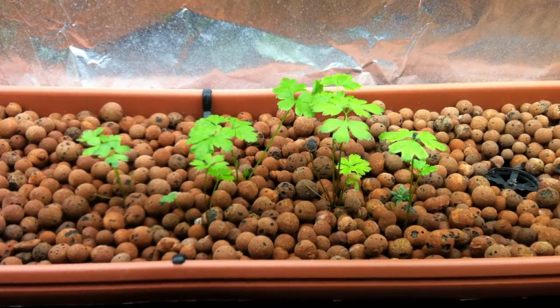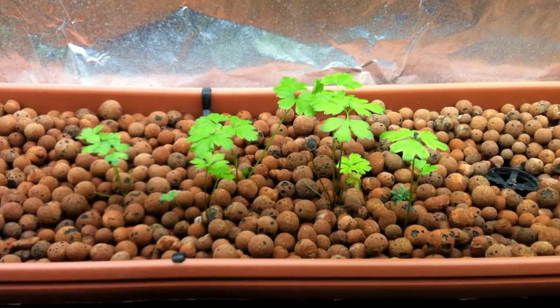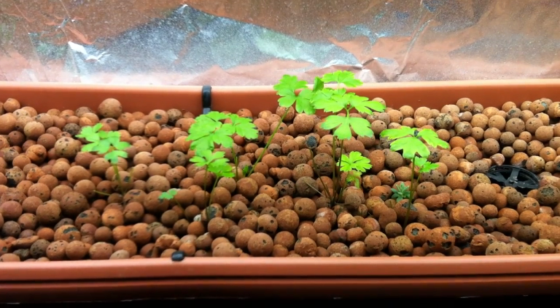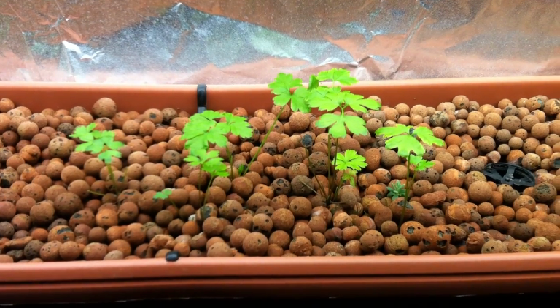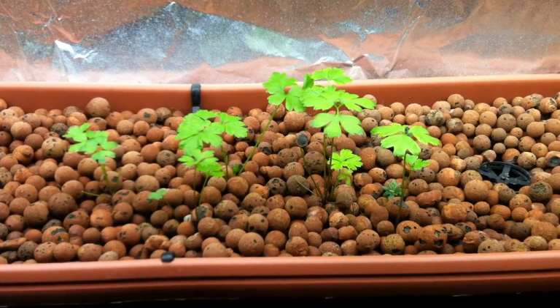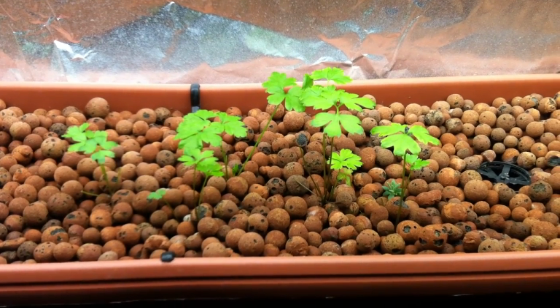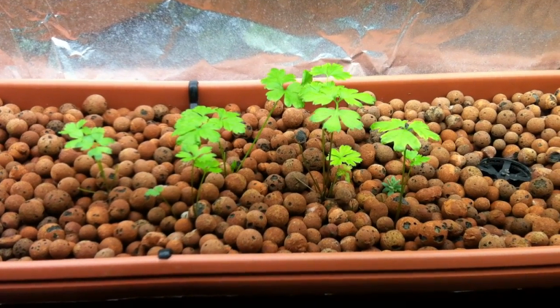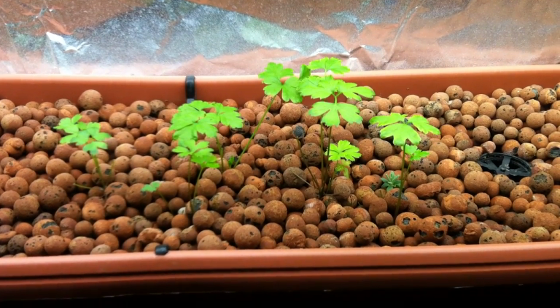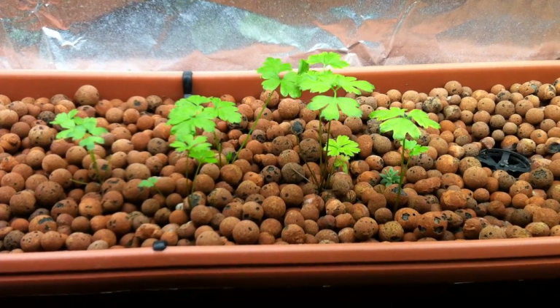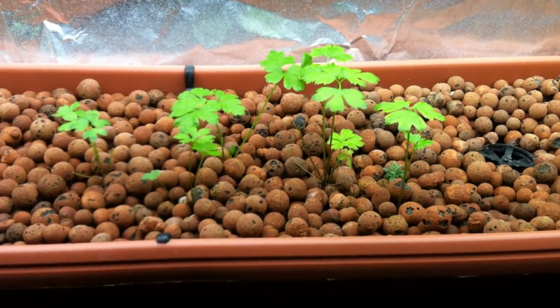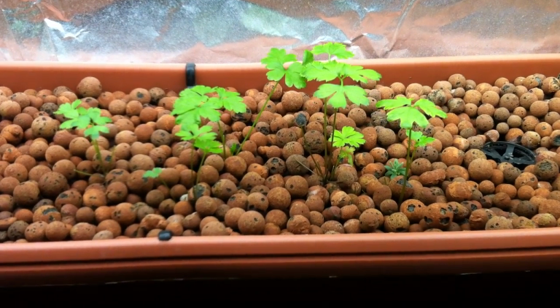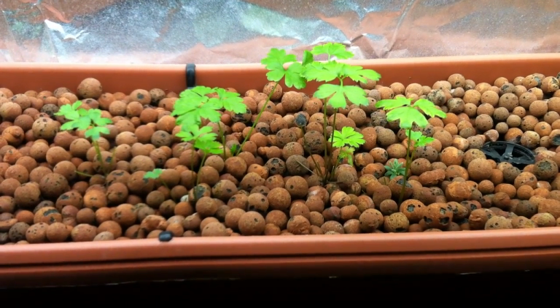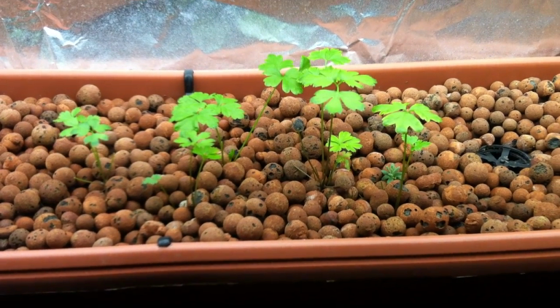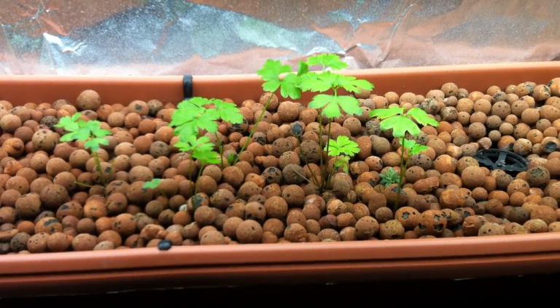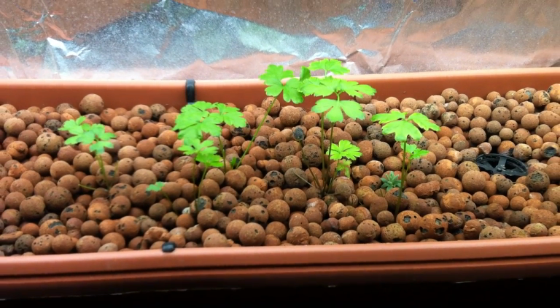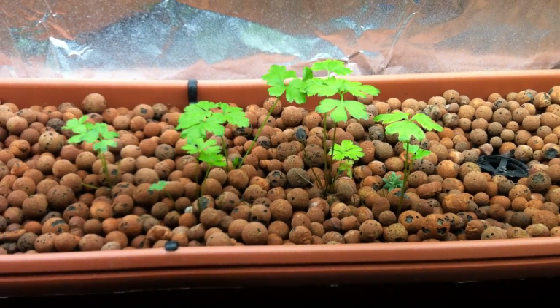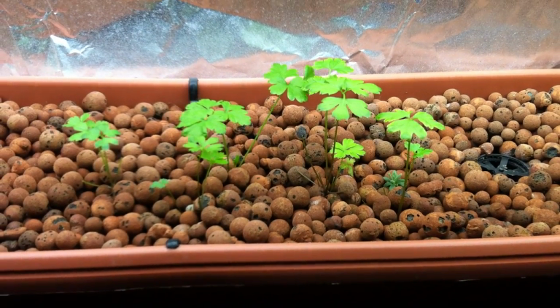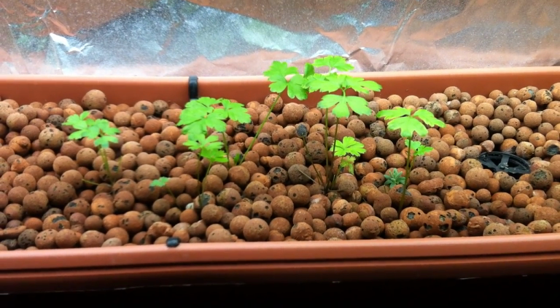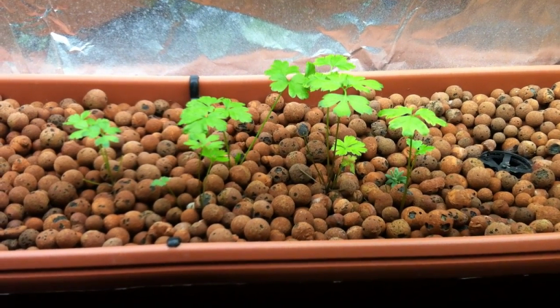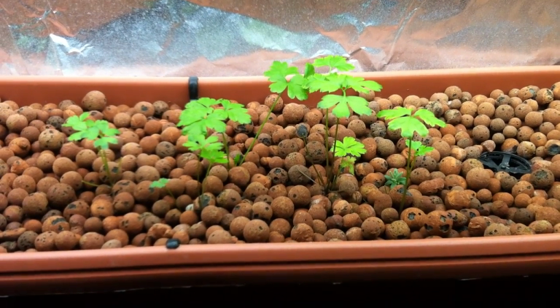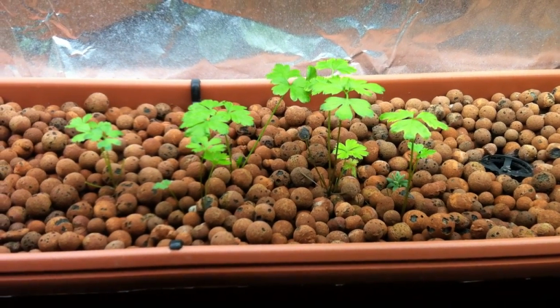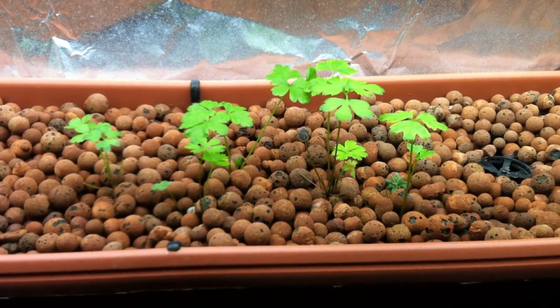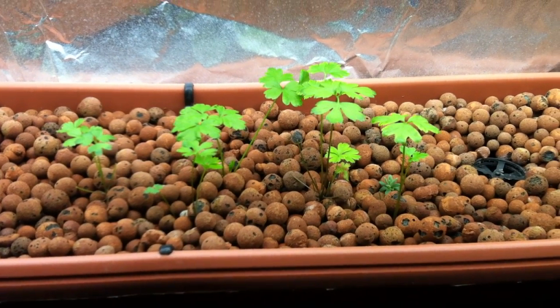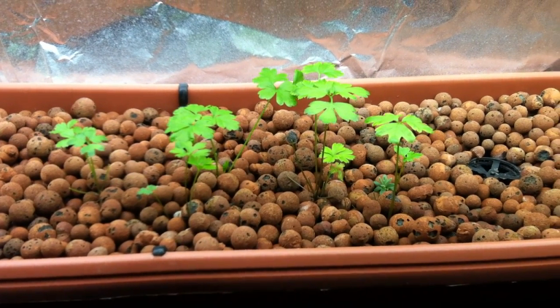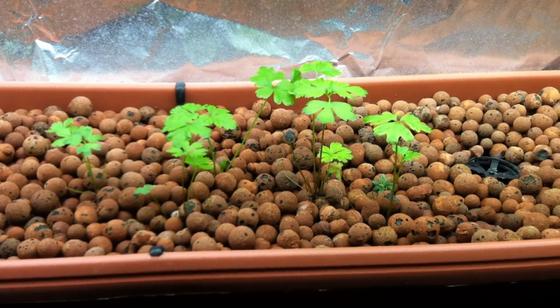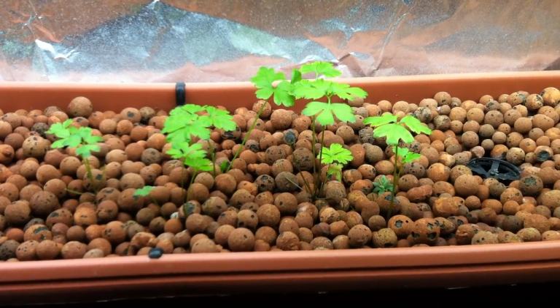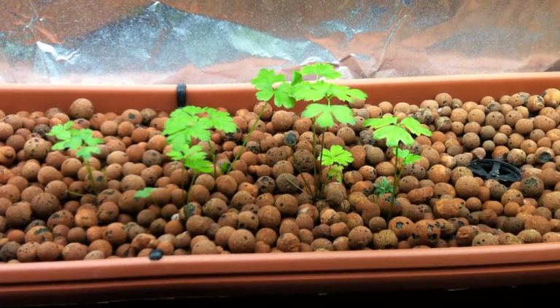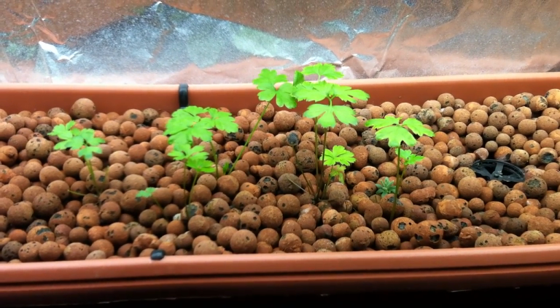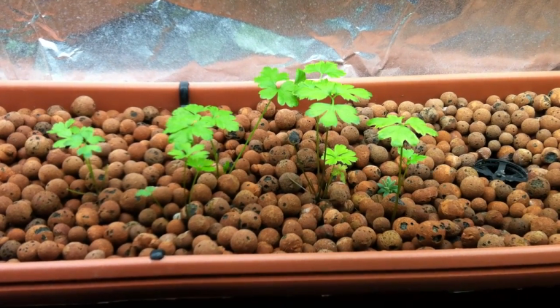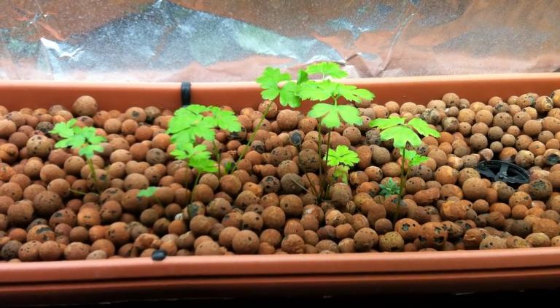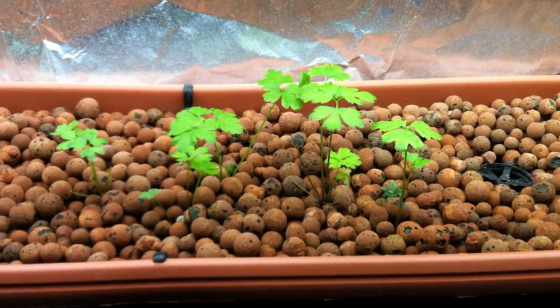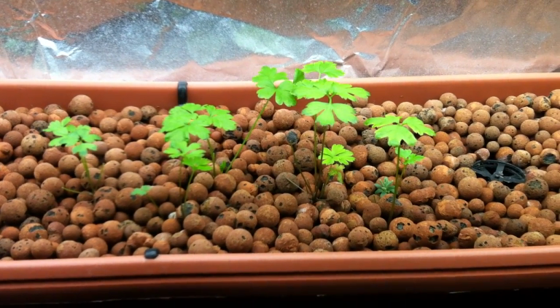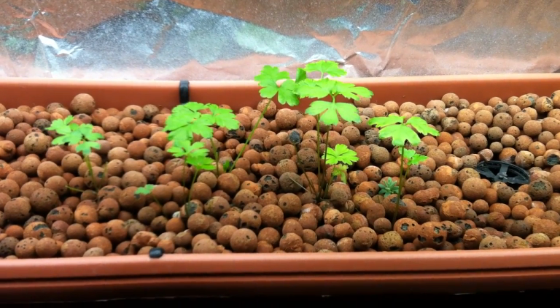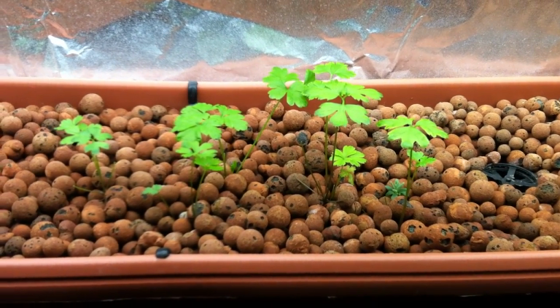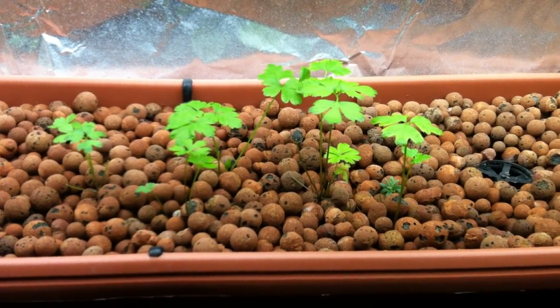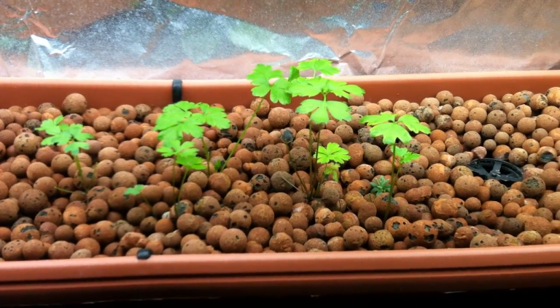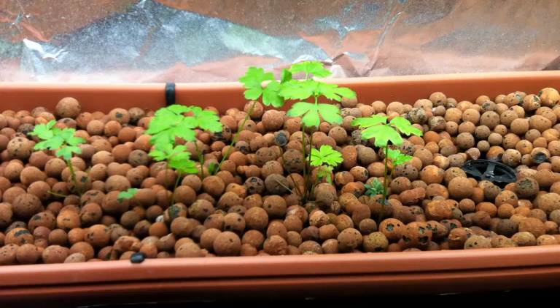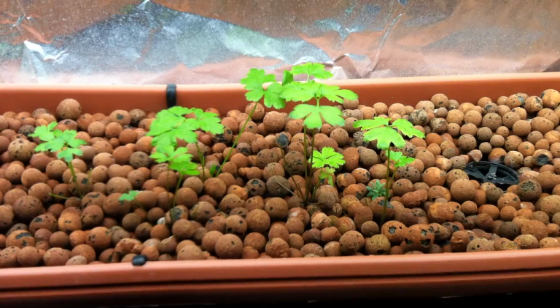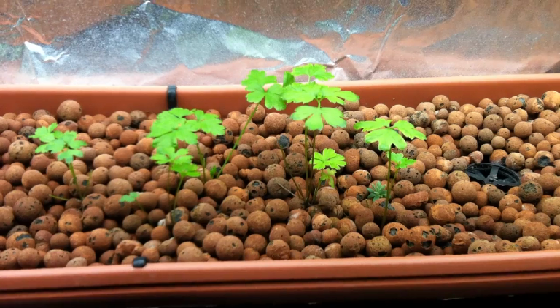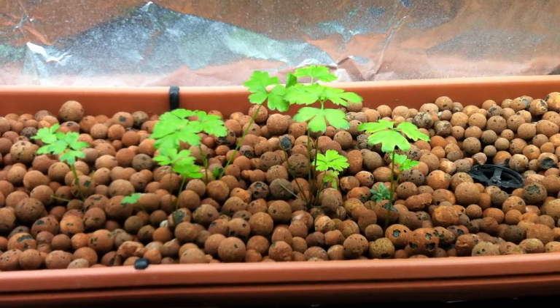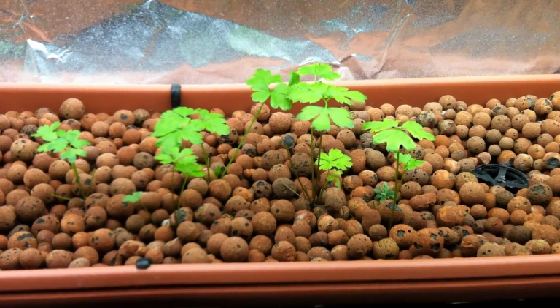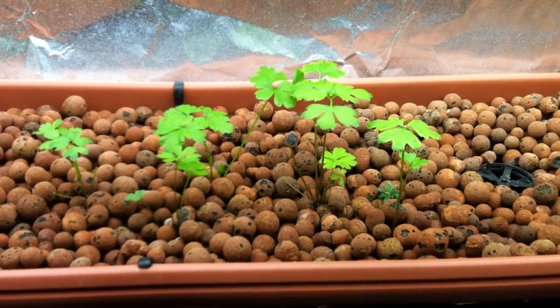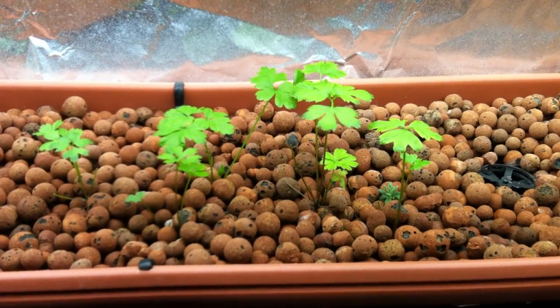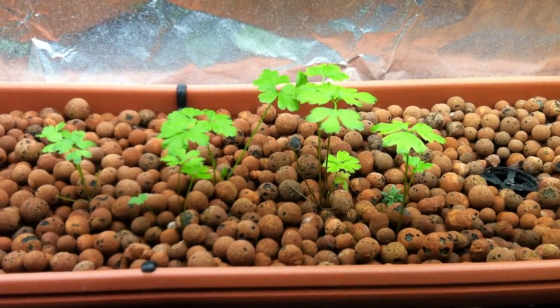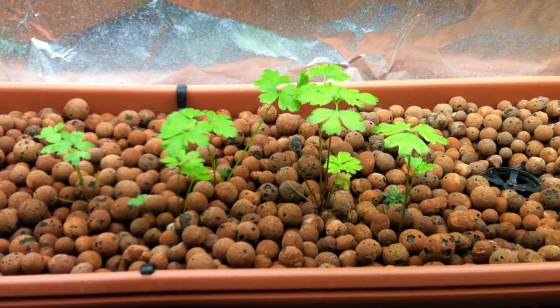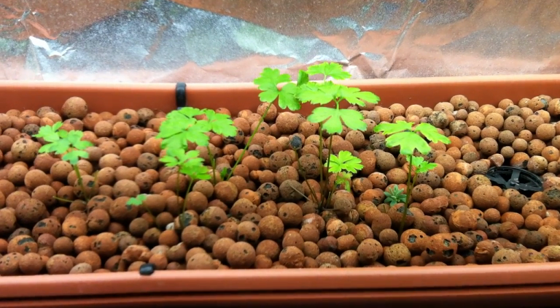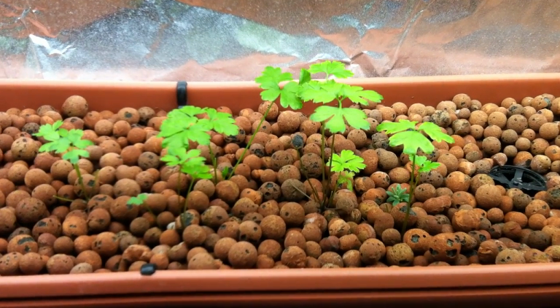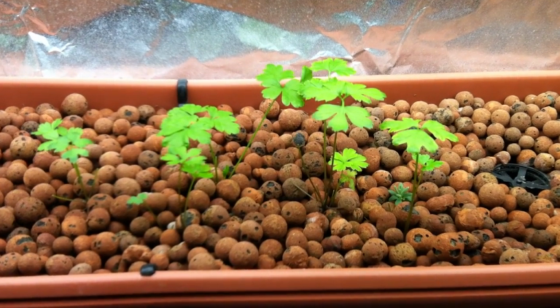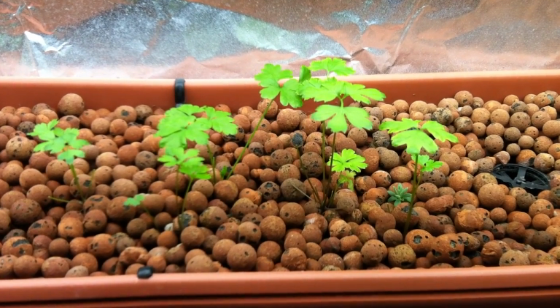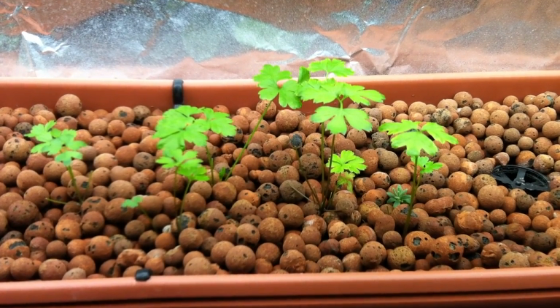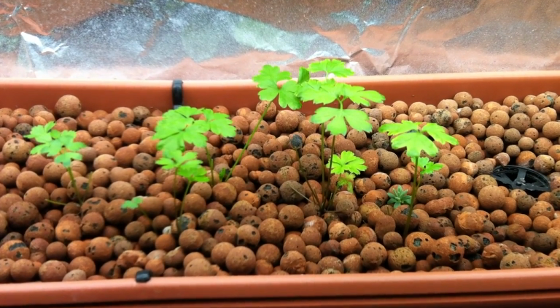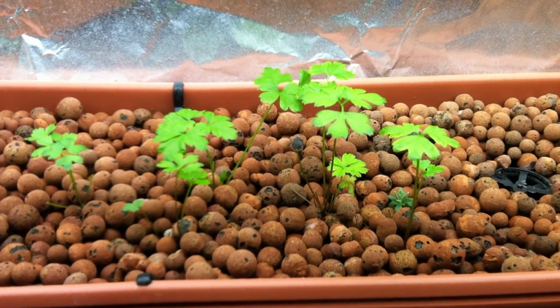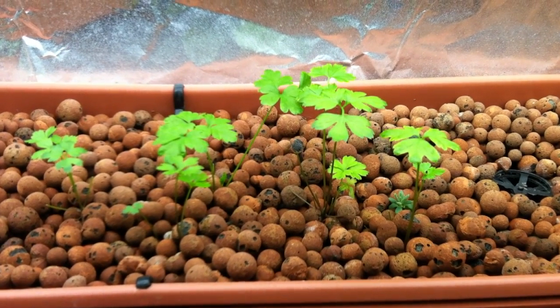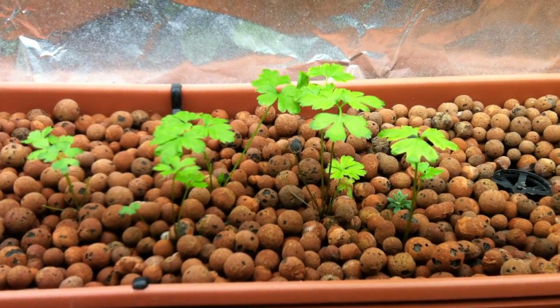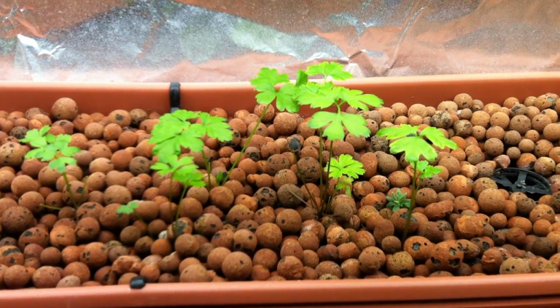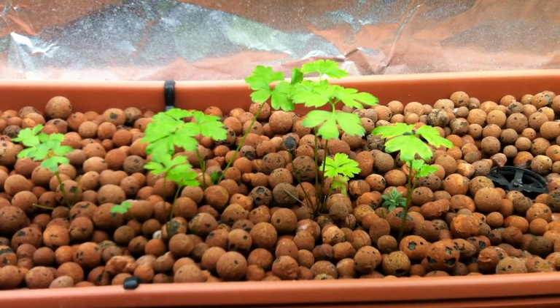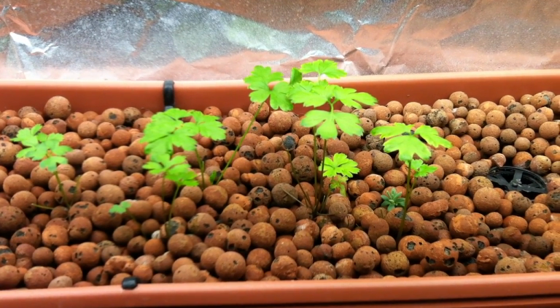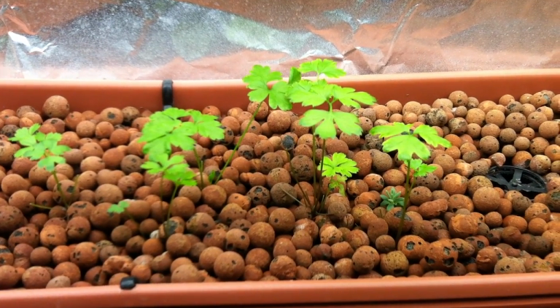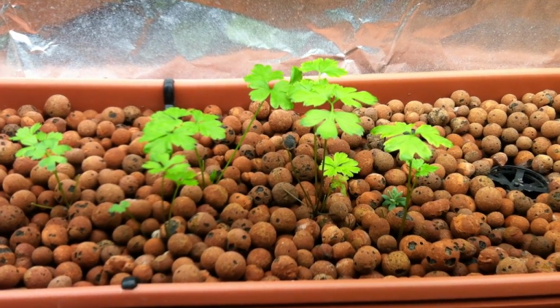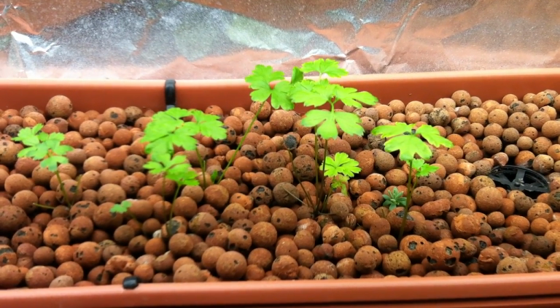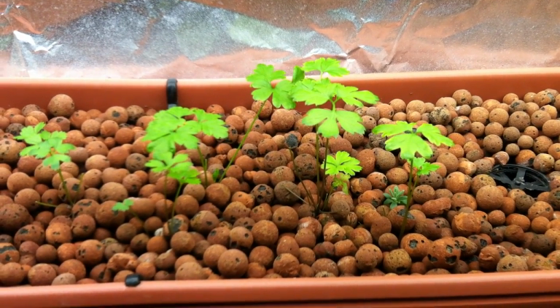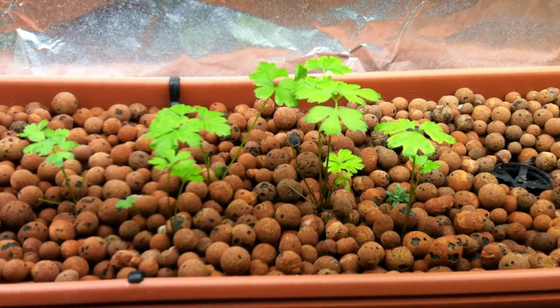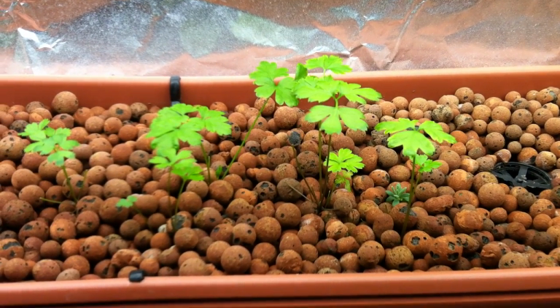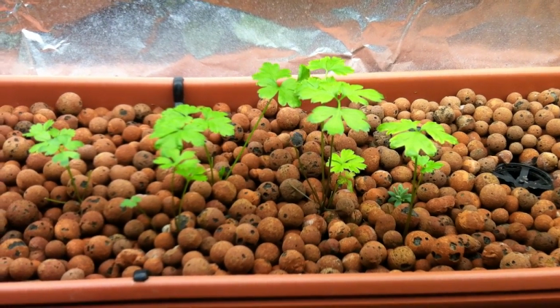Hey everybody, it's been a while since I've done an update on my aquaponics system, so I just wanted to show you guys what I've been growing.